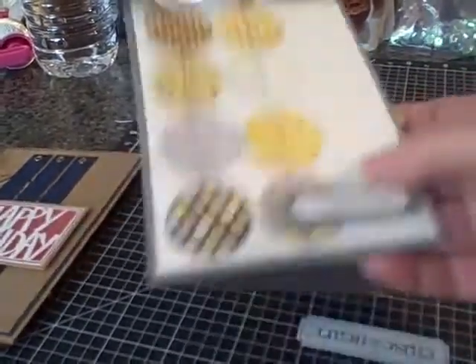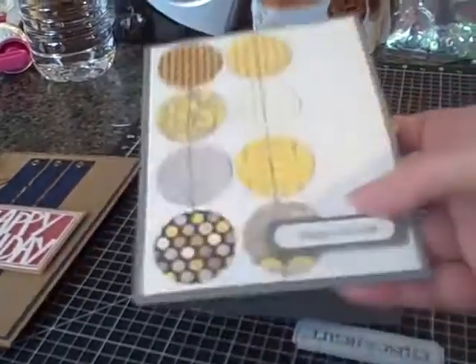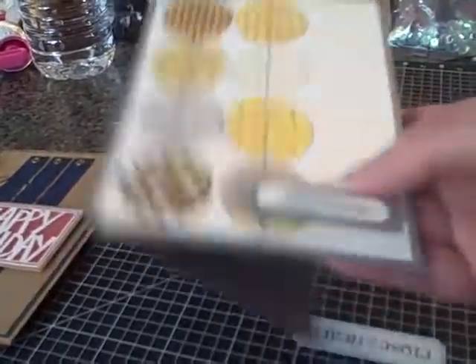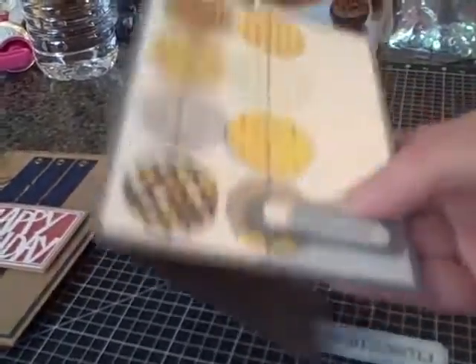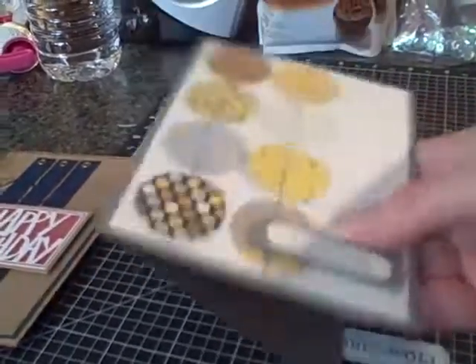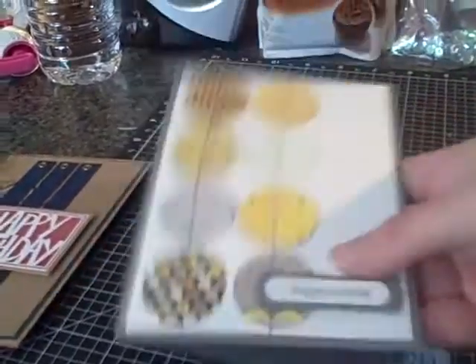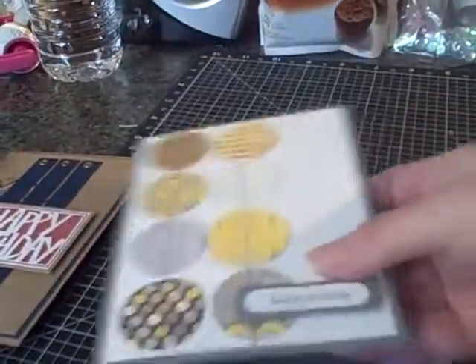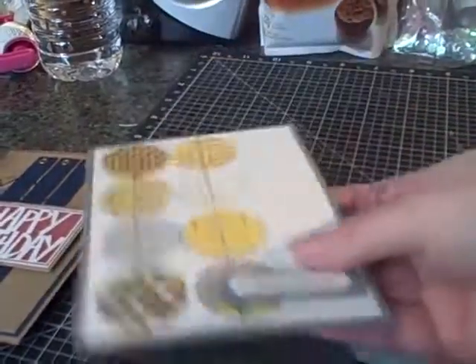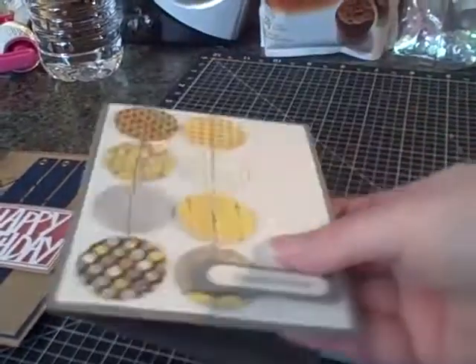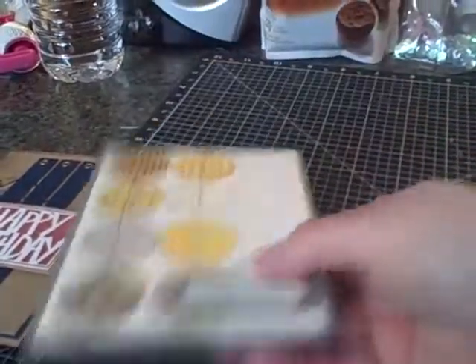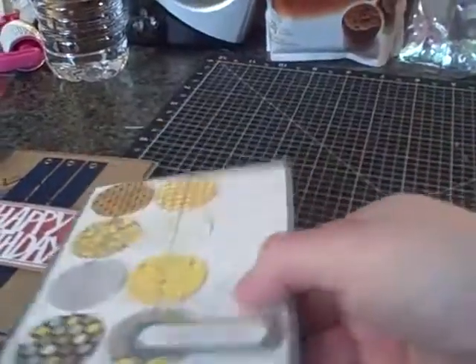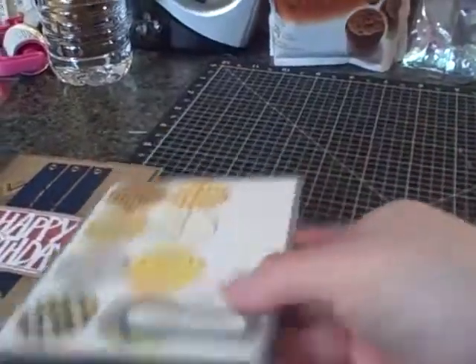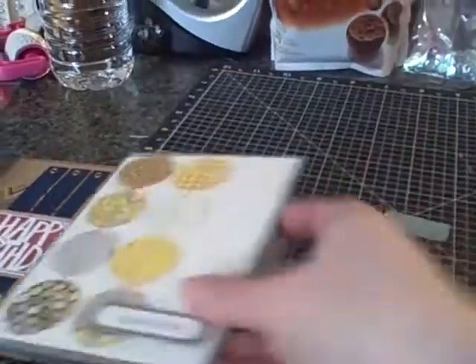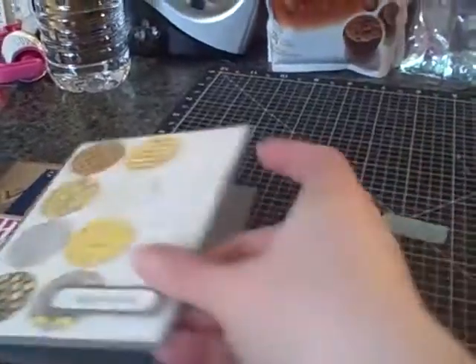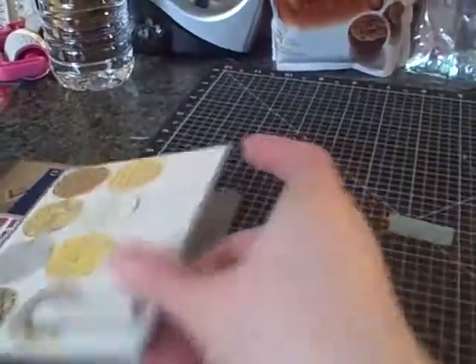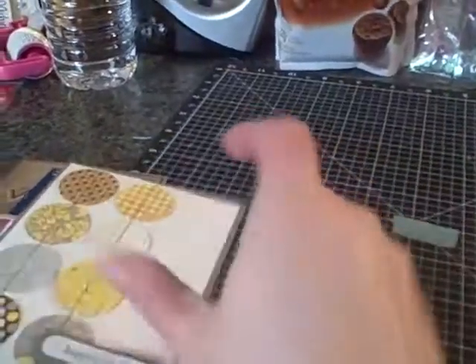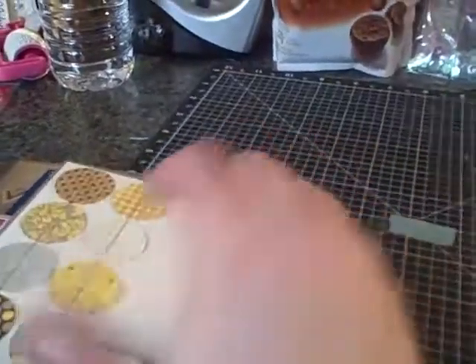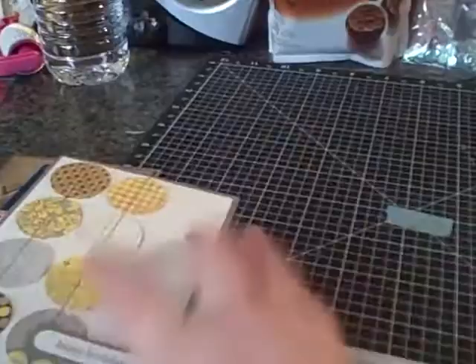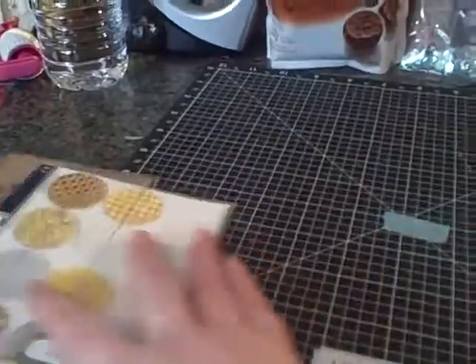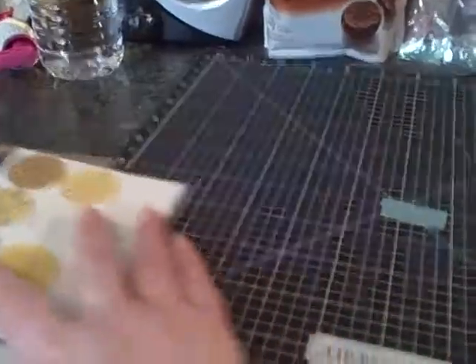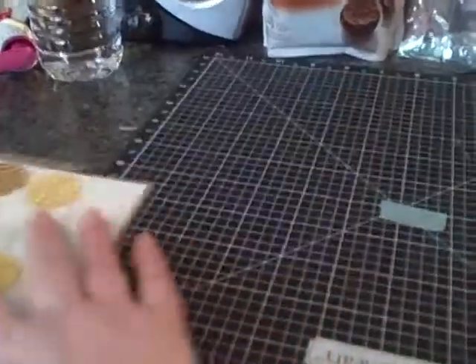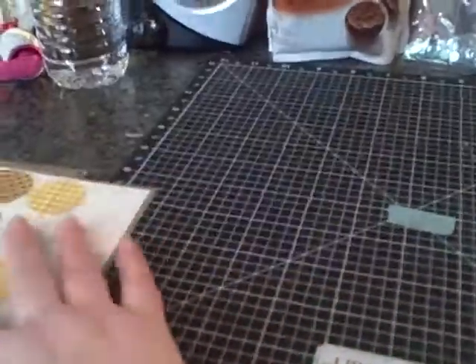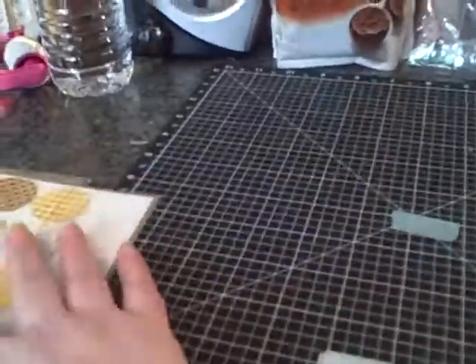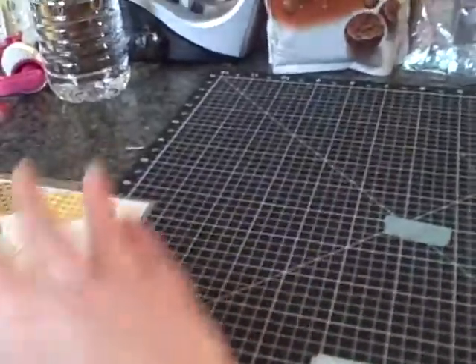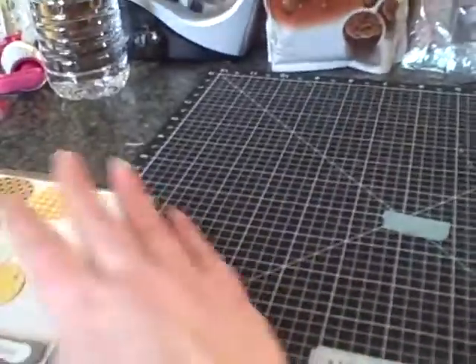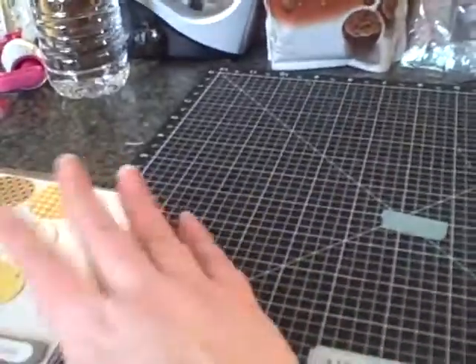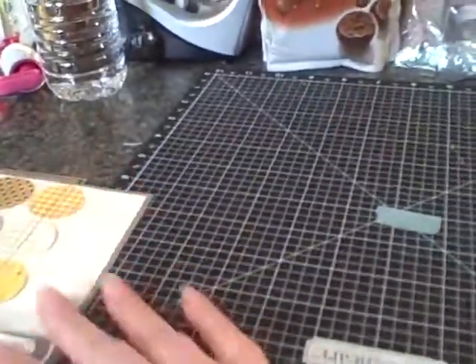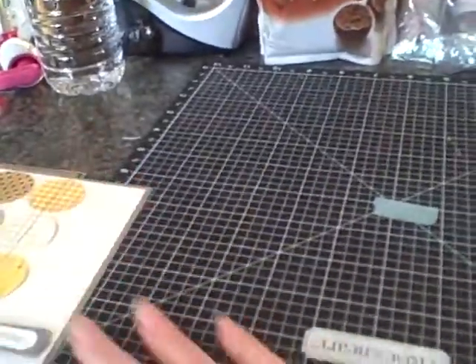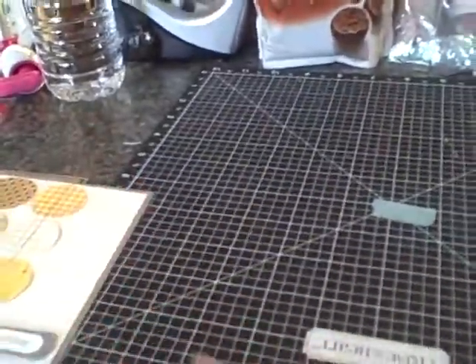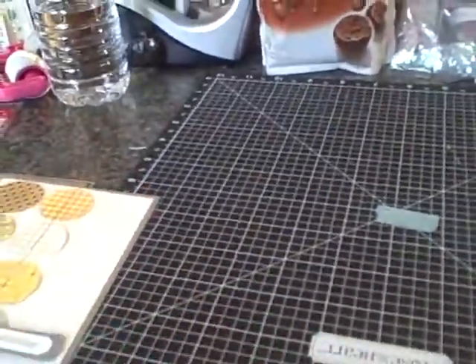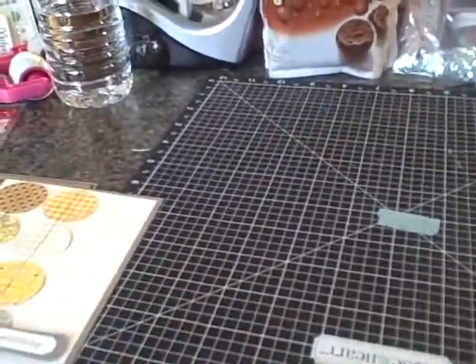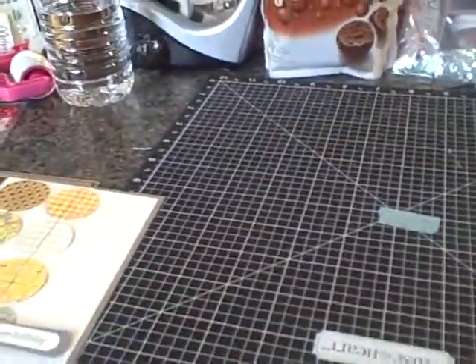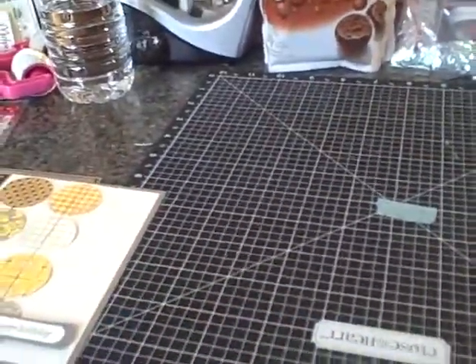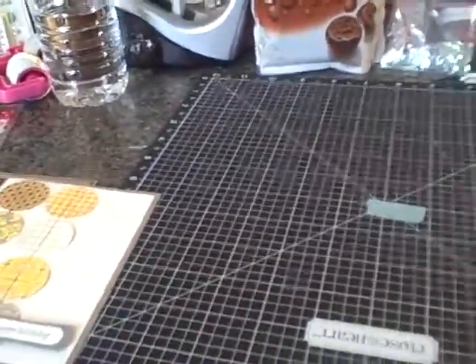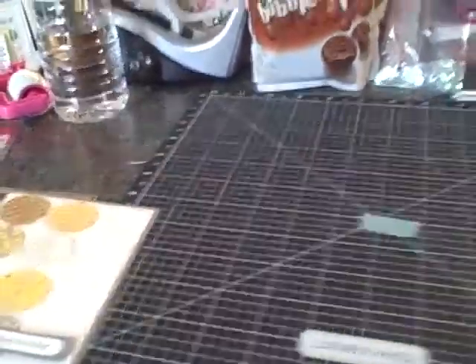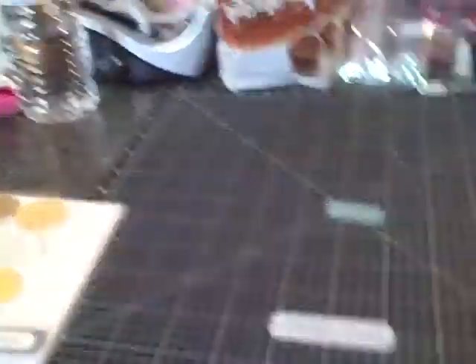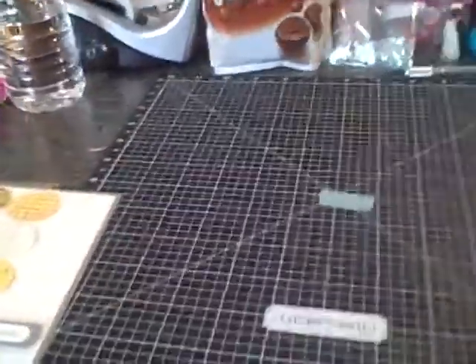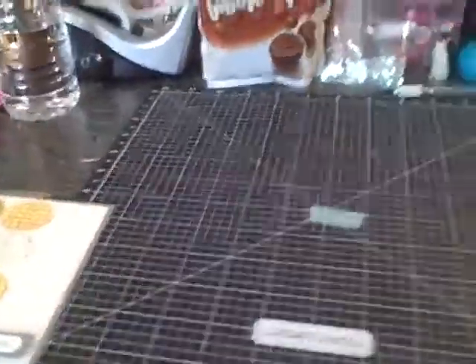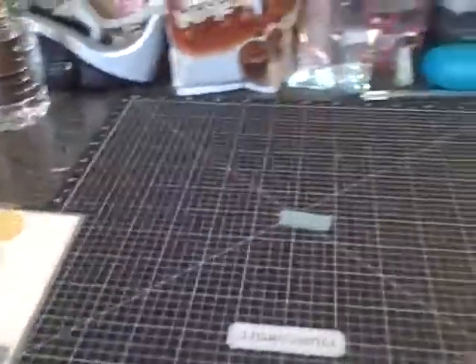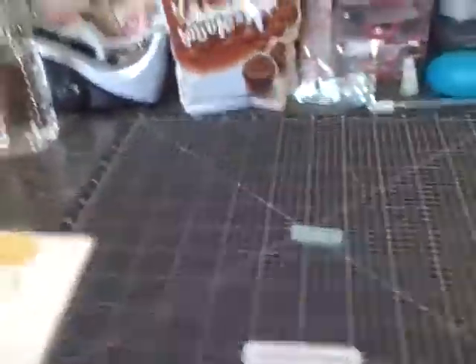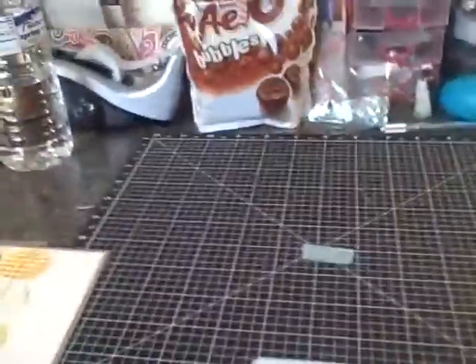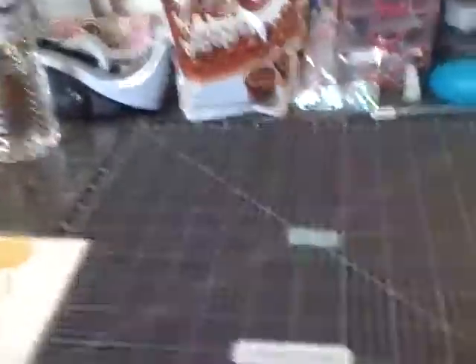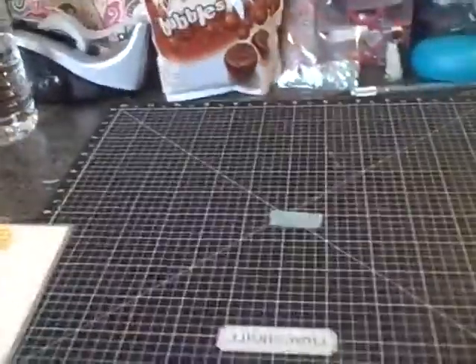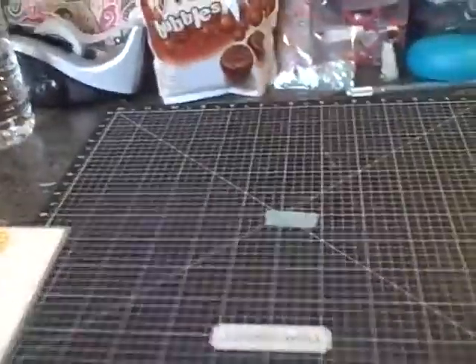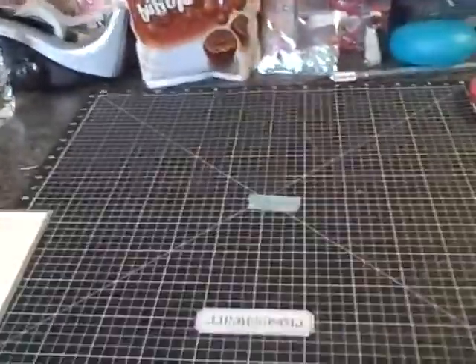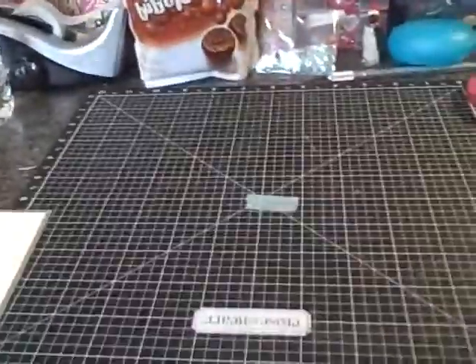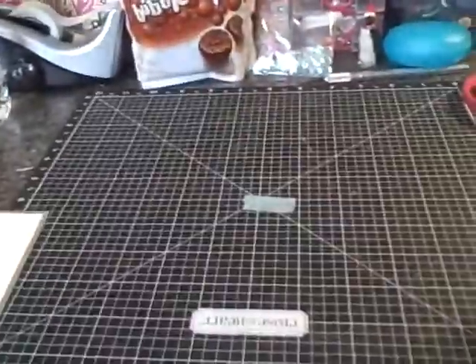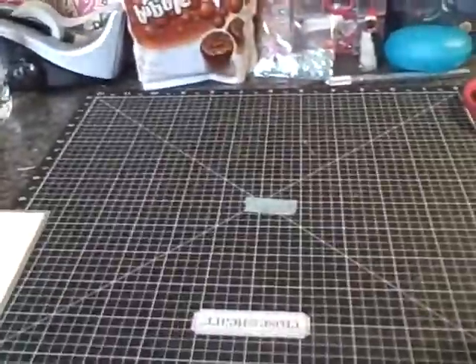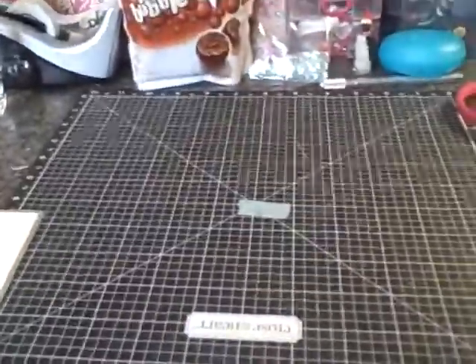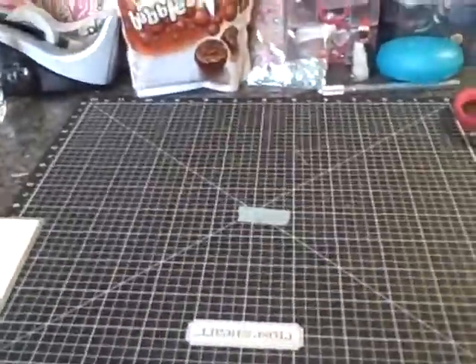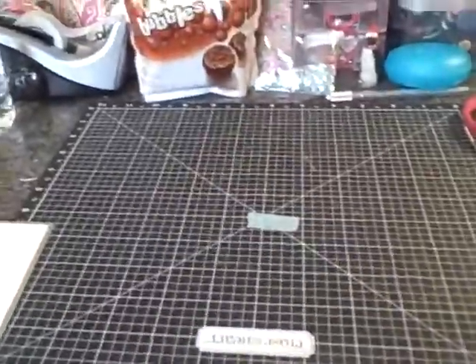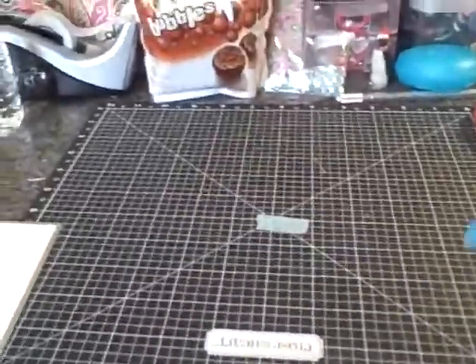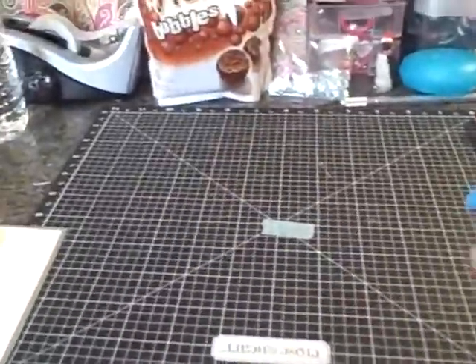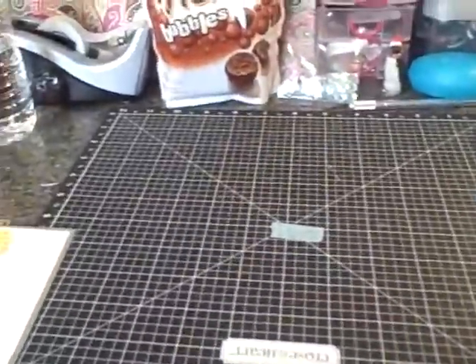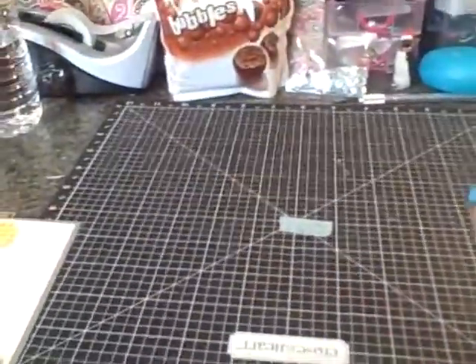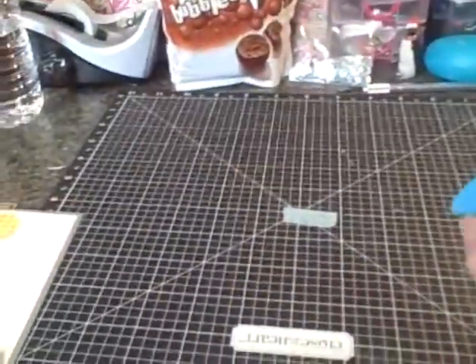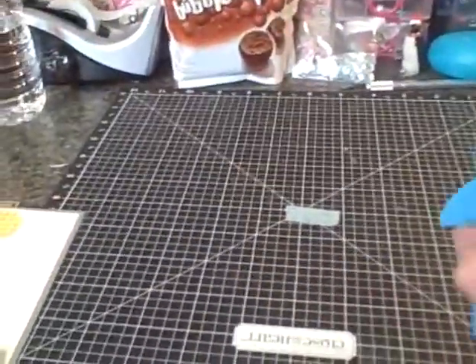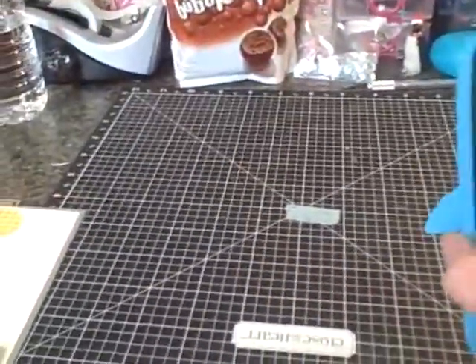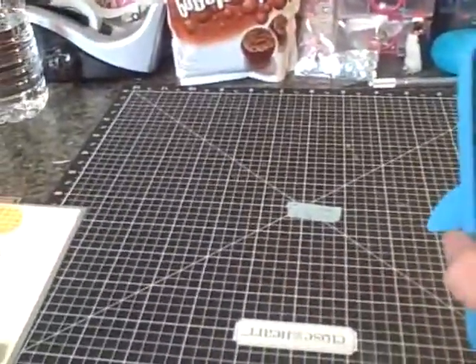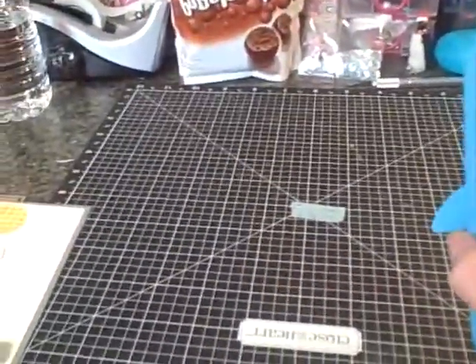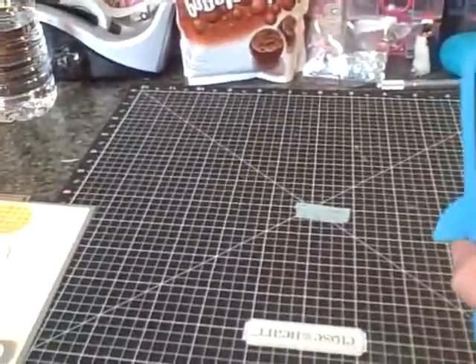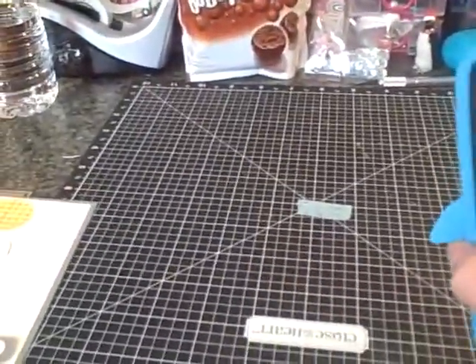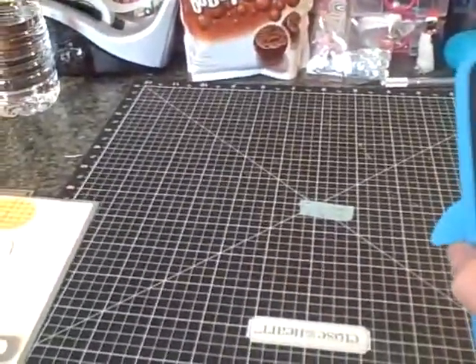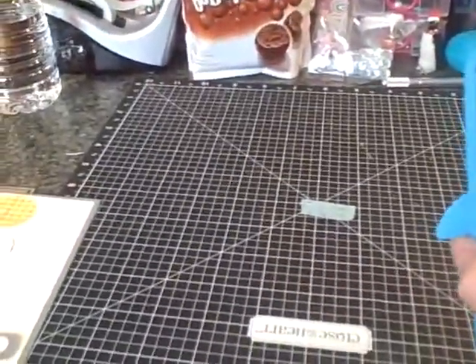I didn't glue them down all the way. So those are the two man cards that I made today.